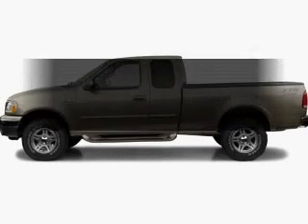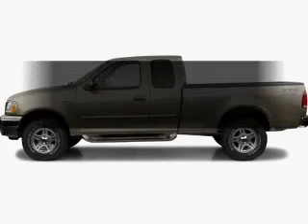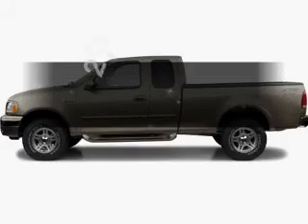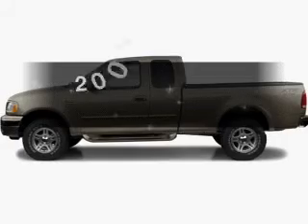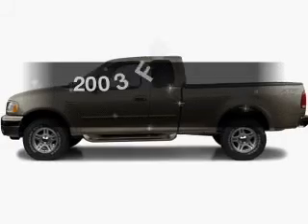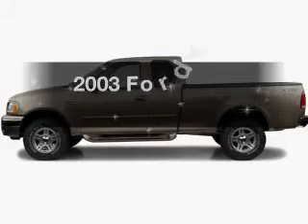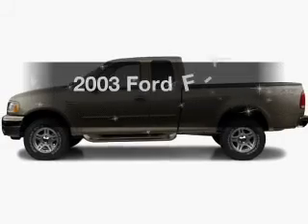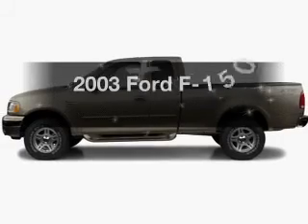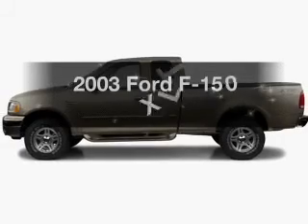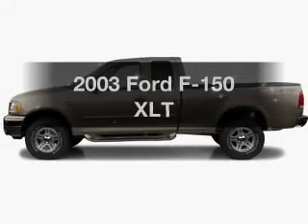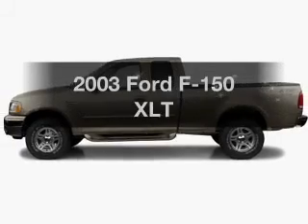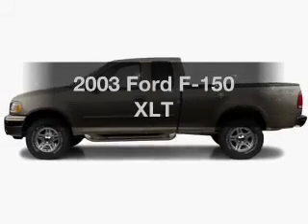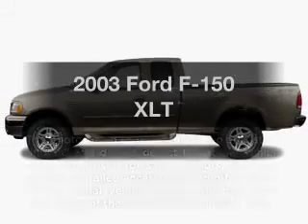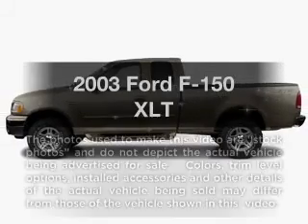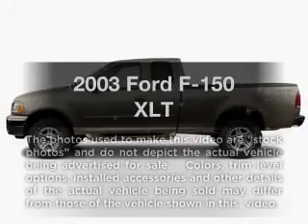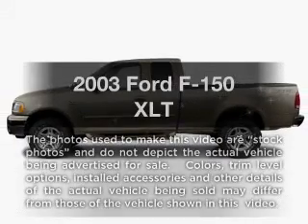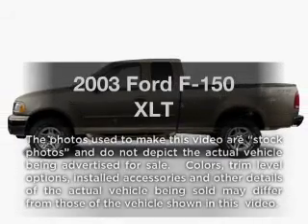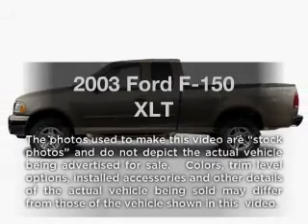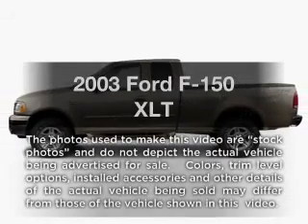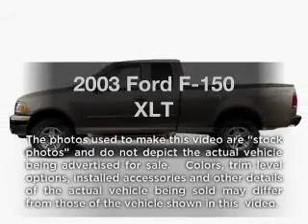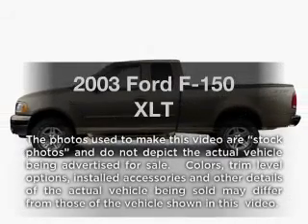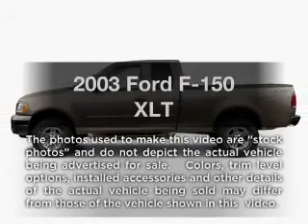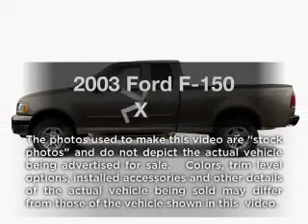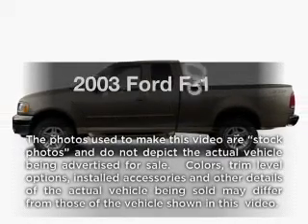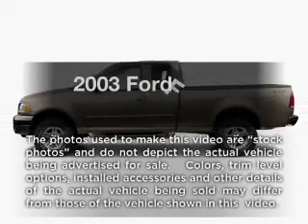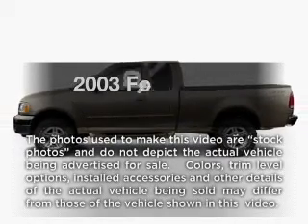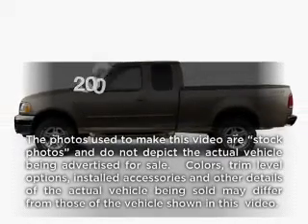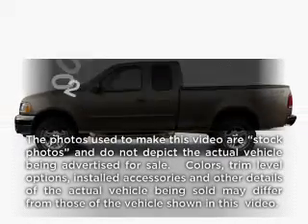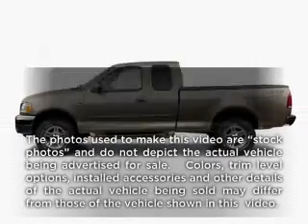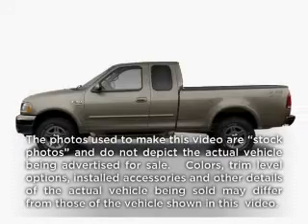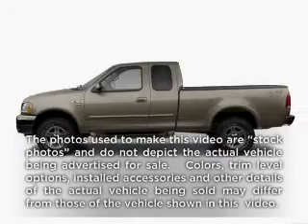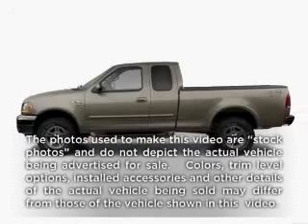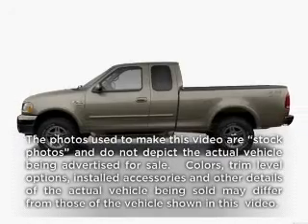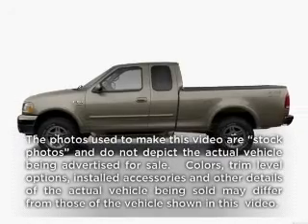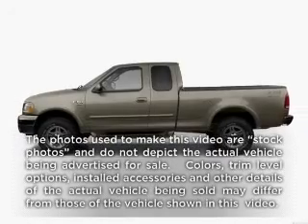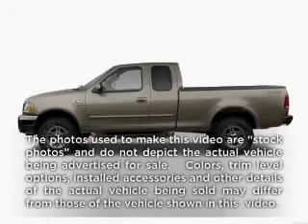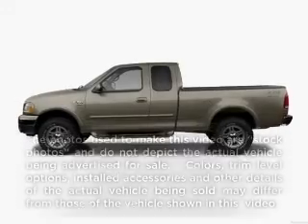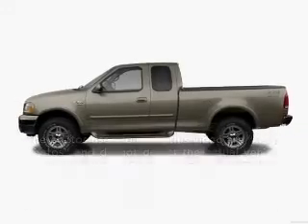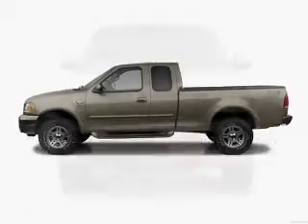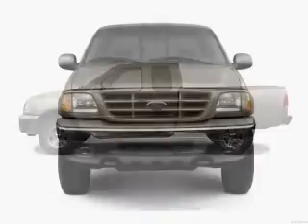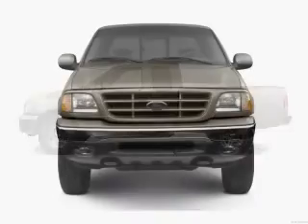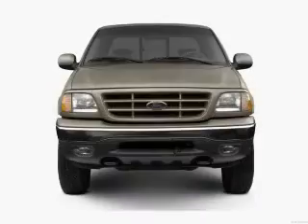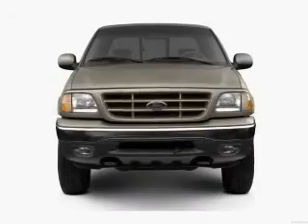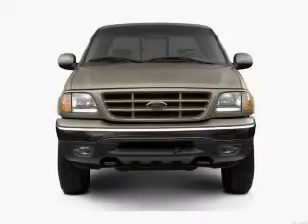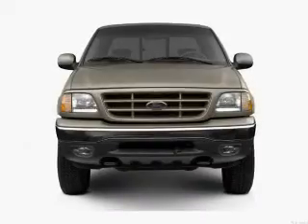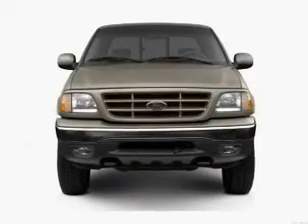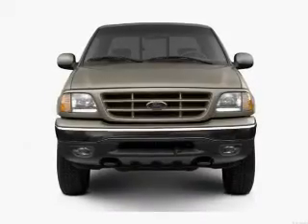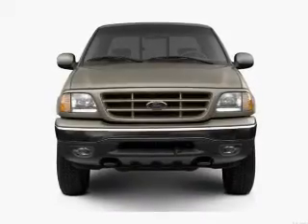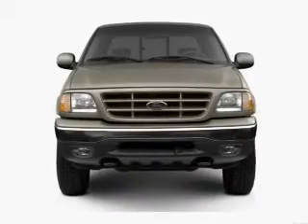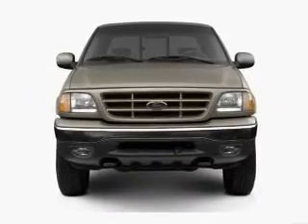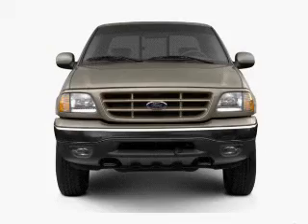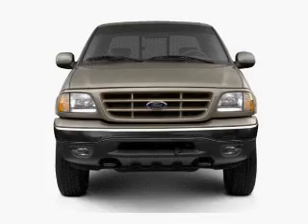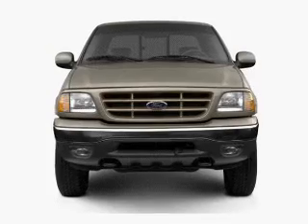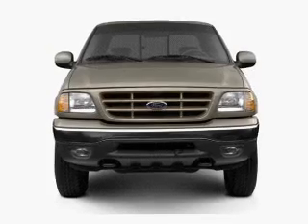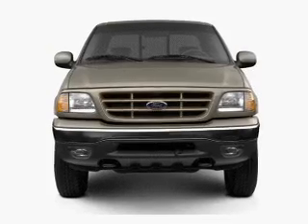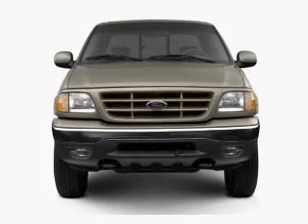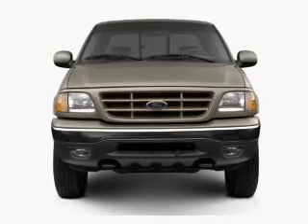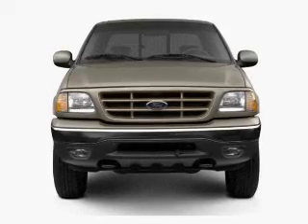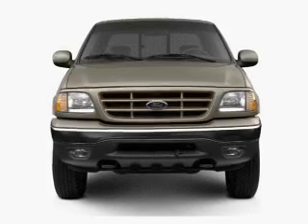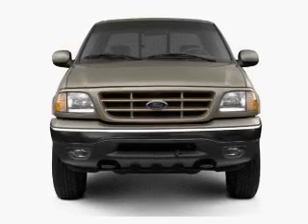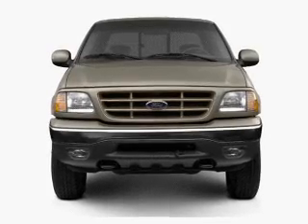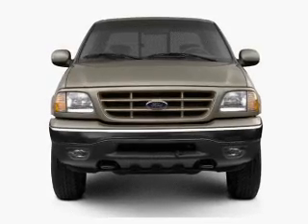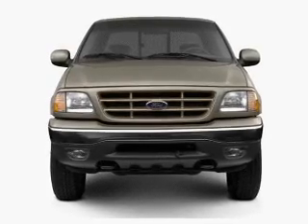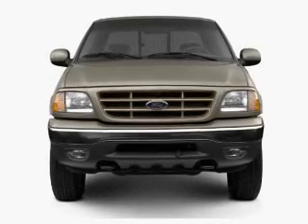Get noticed in this 2003 Ford F-150. If you're looking for a first-rate auto, this one could be yours today.